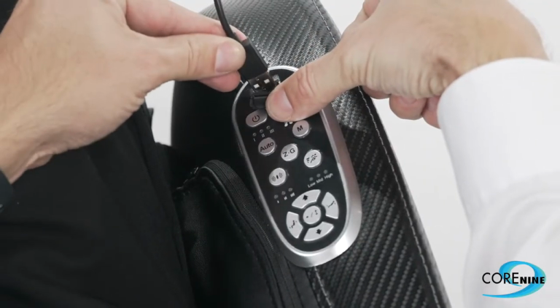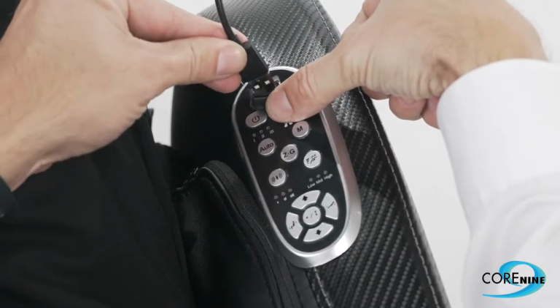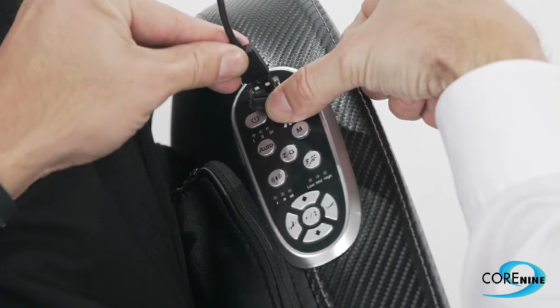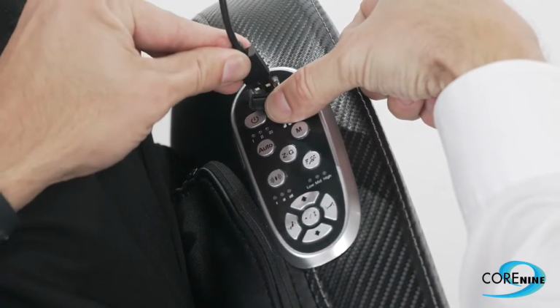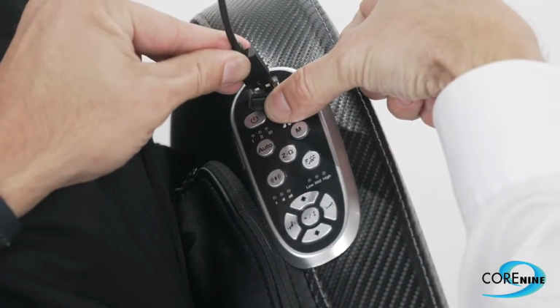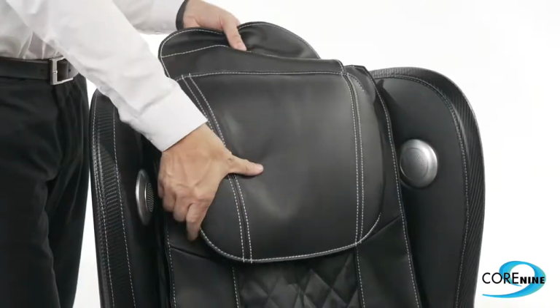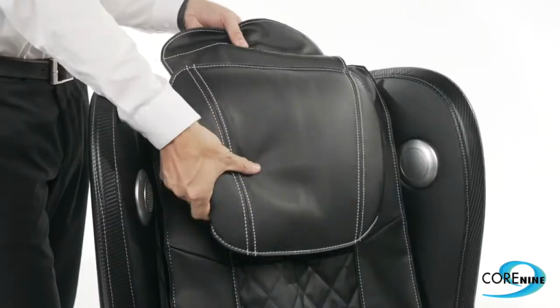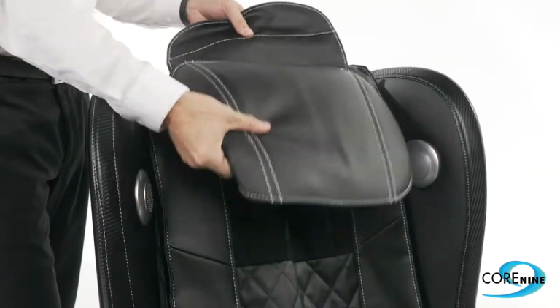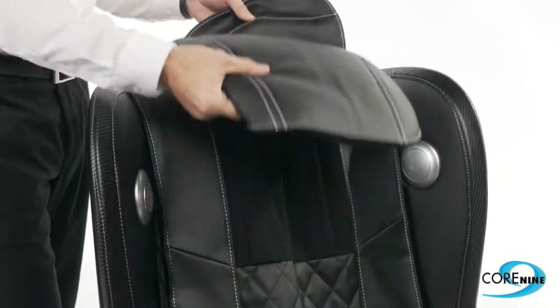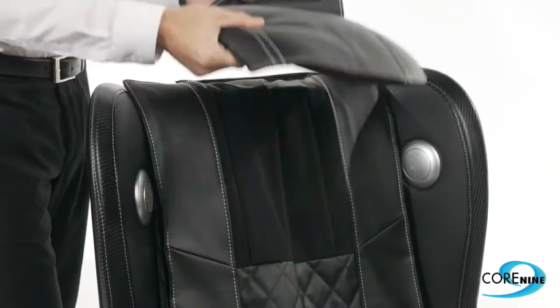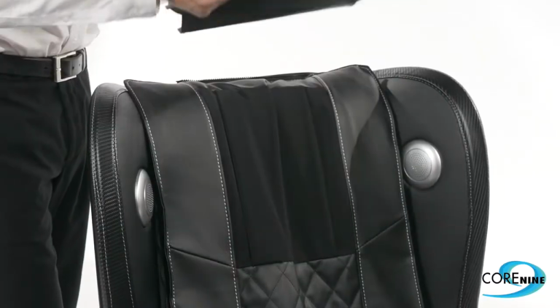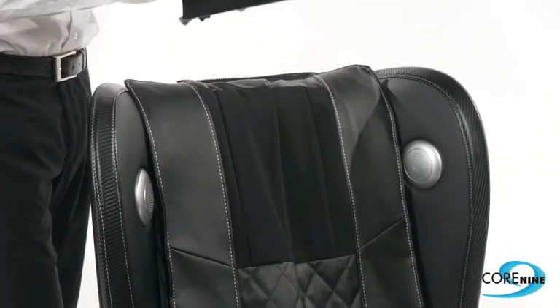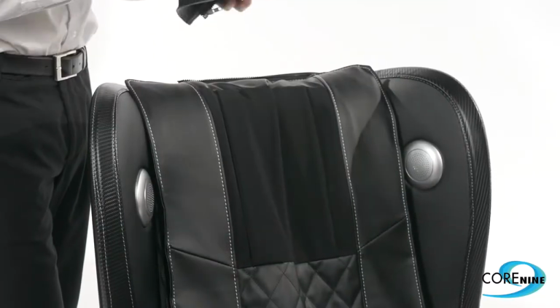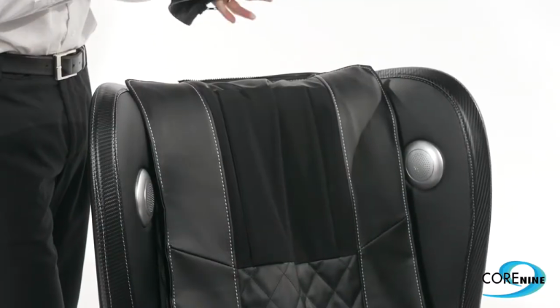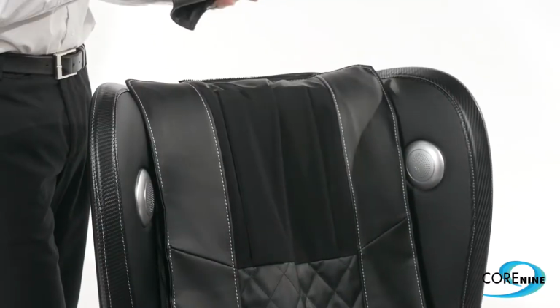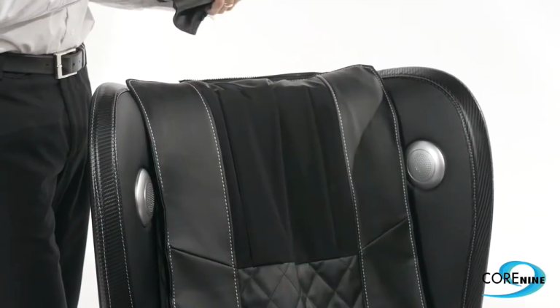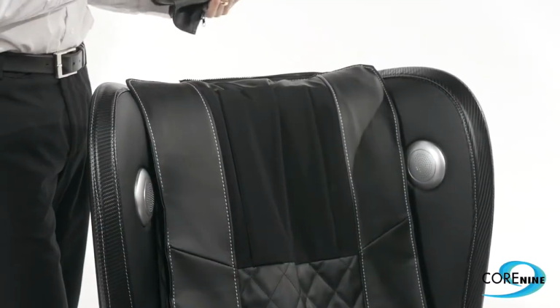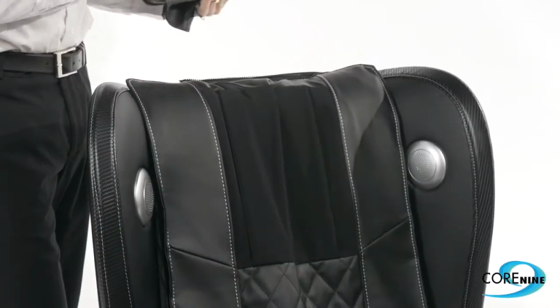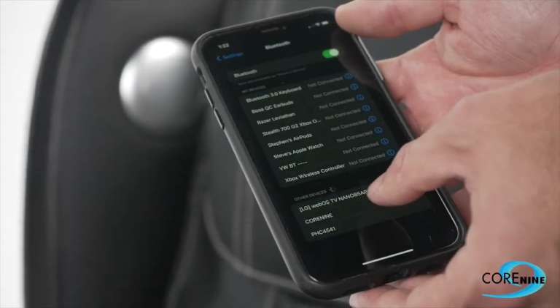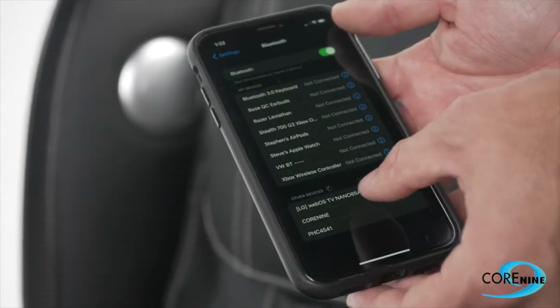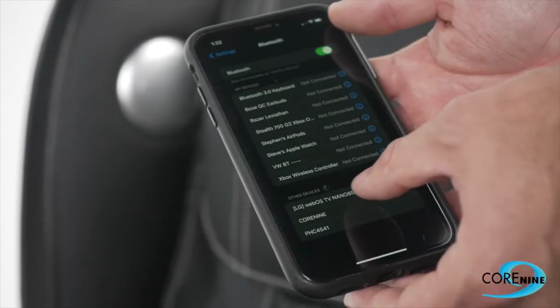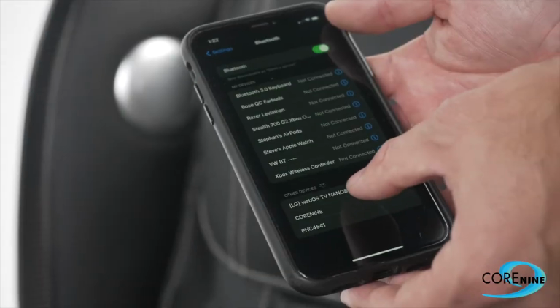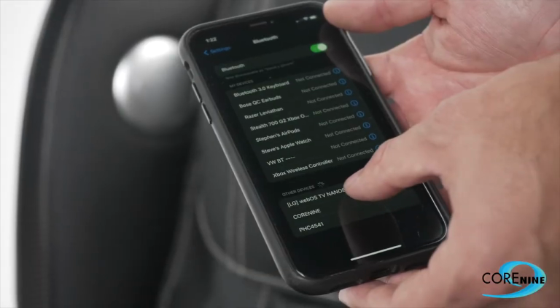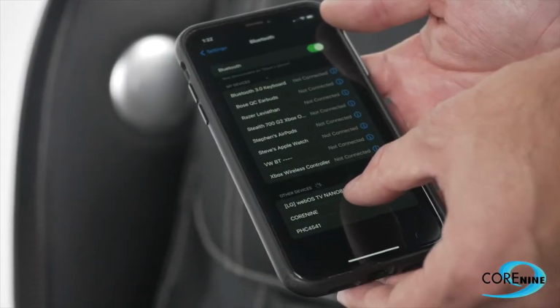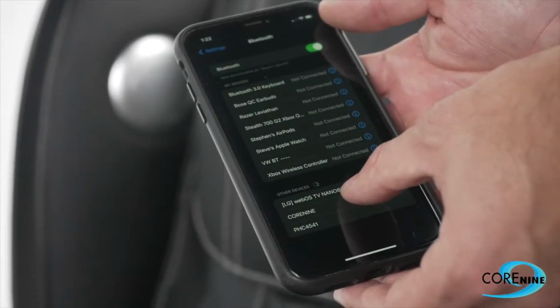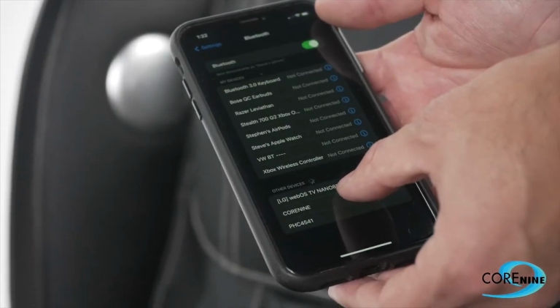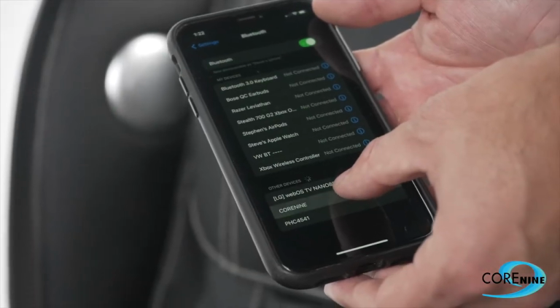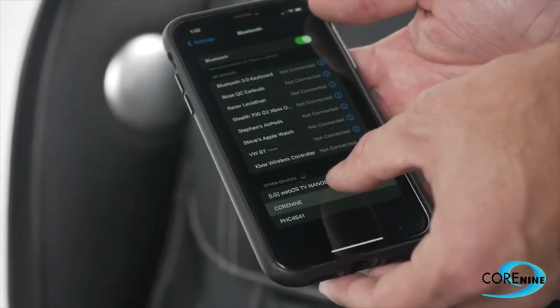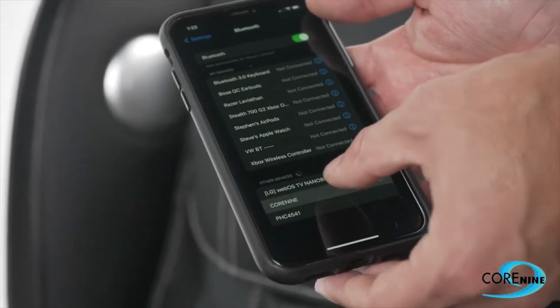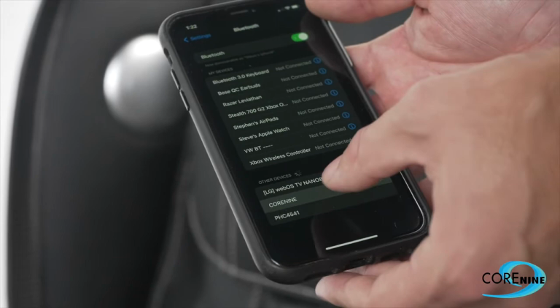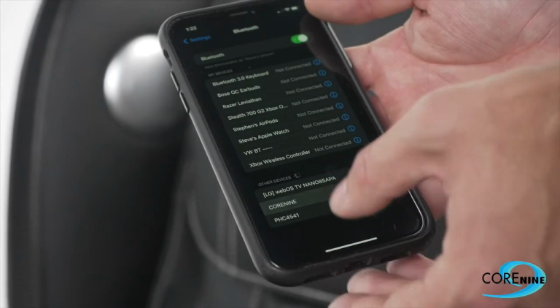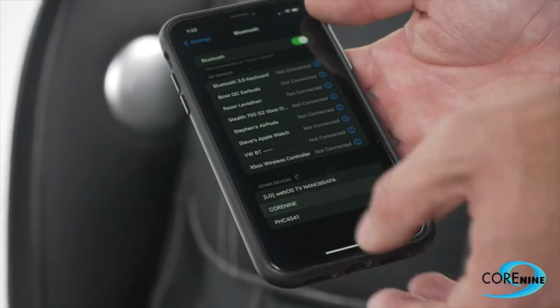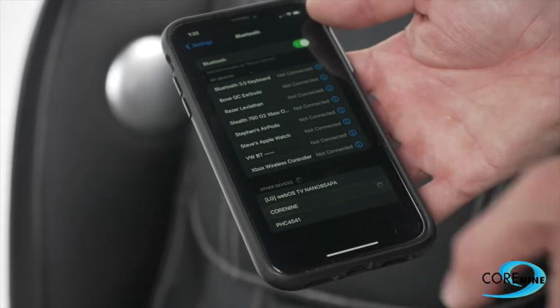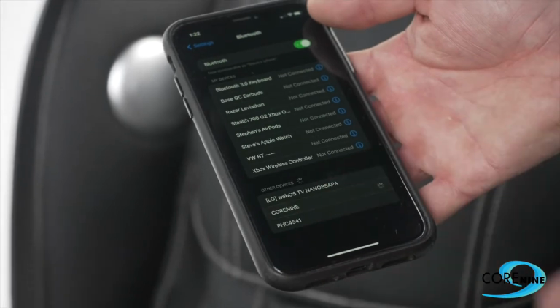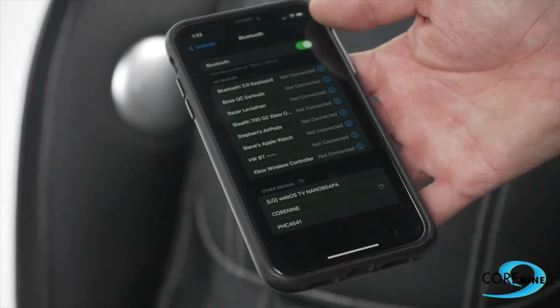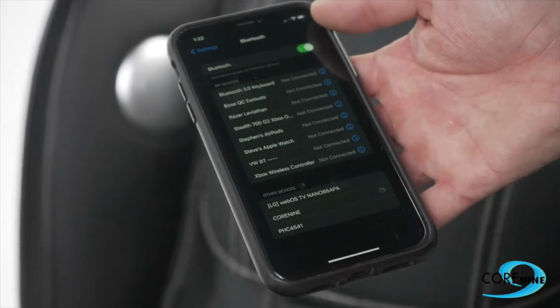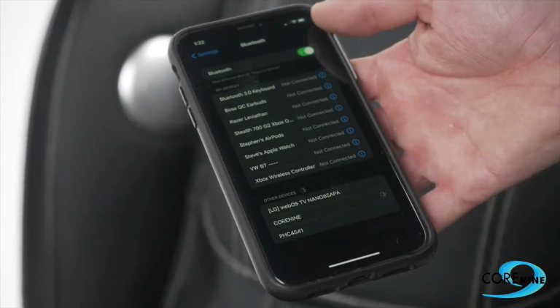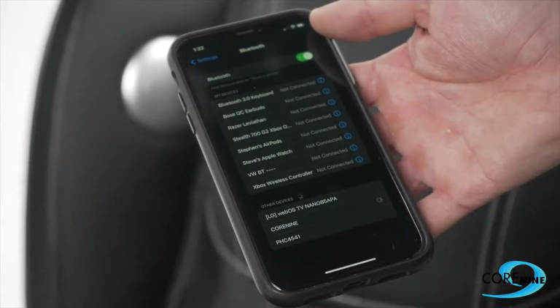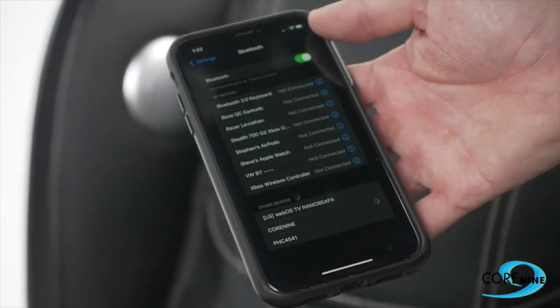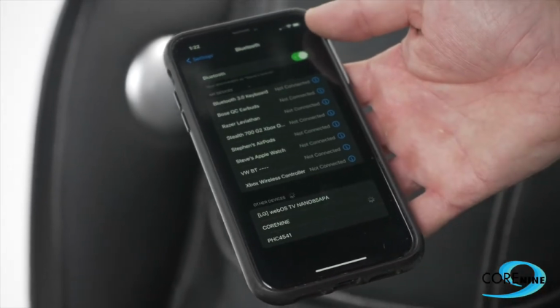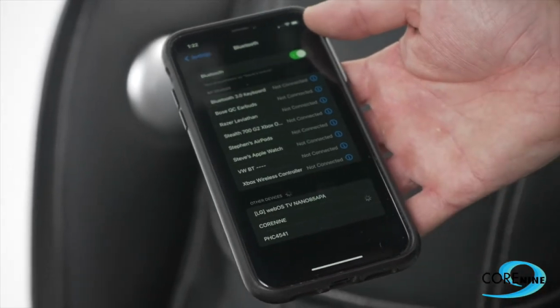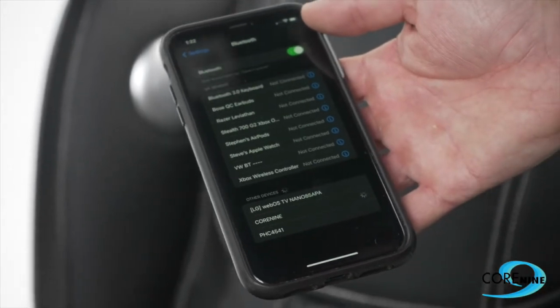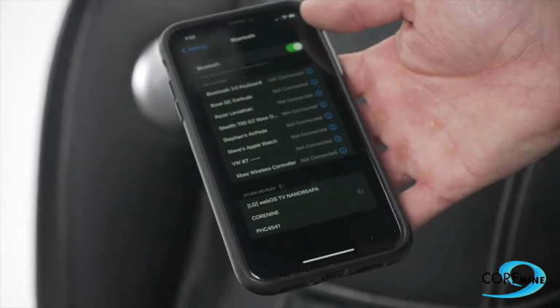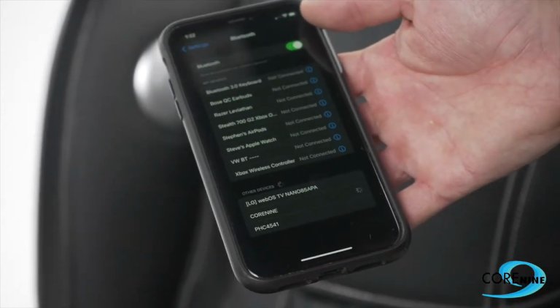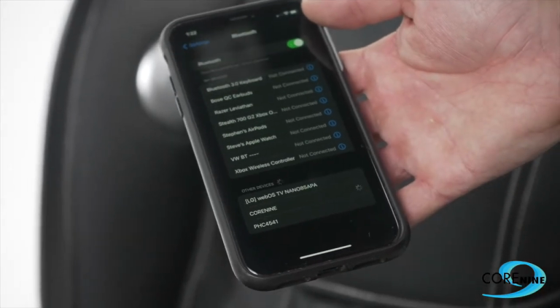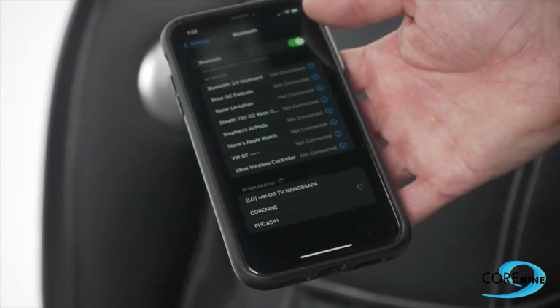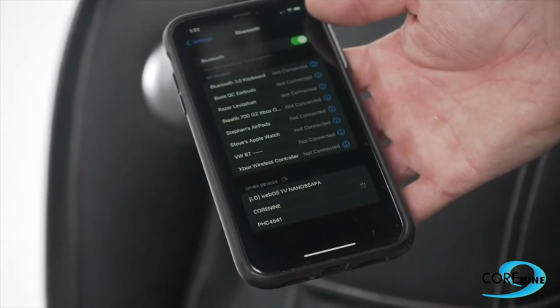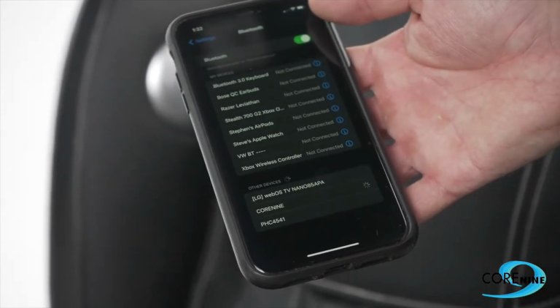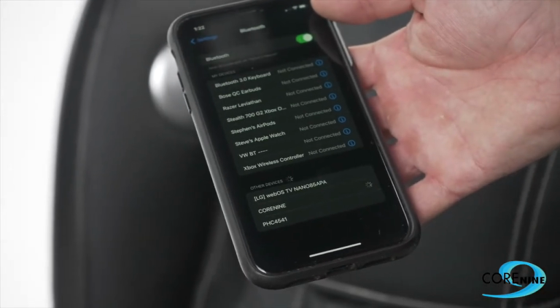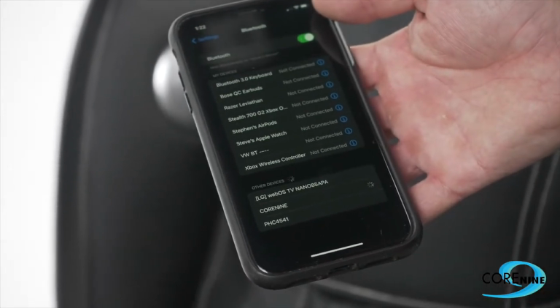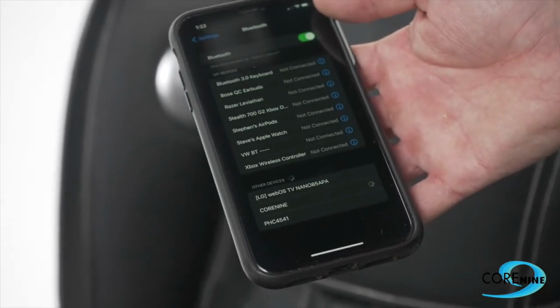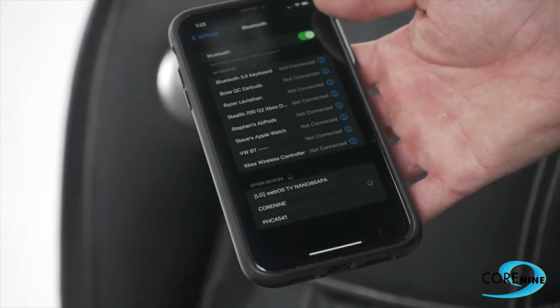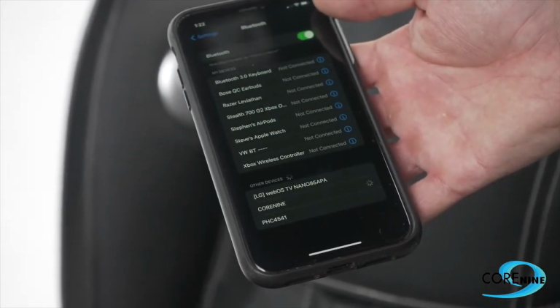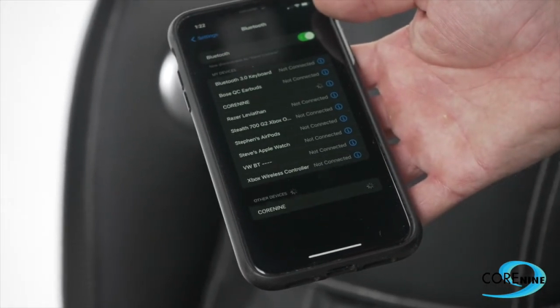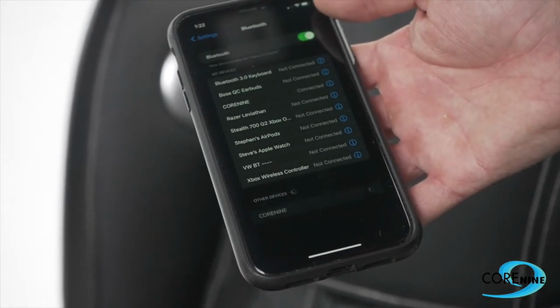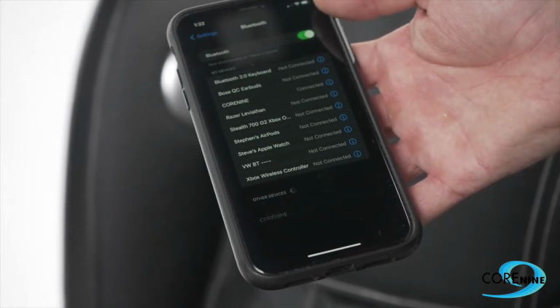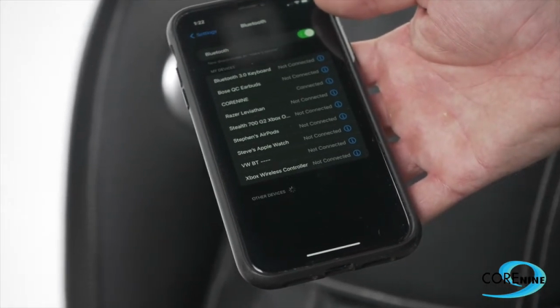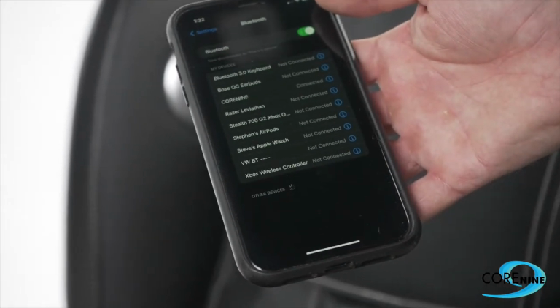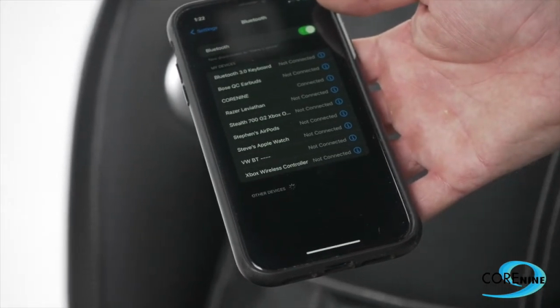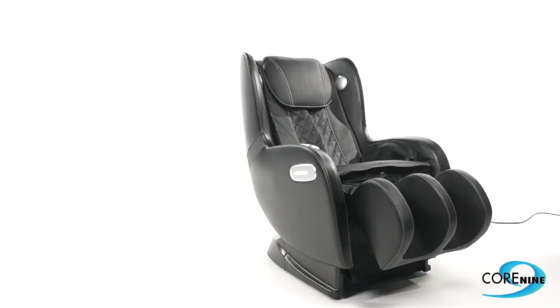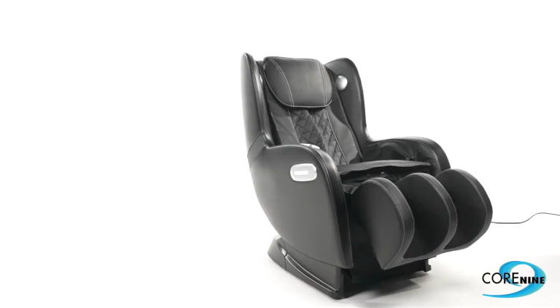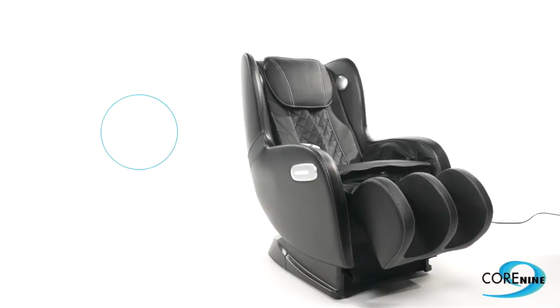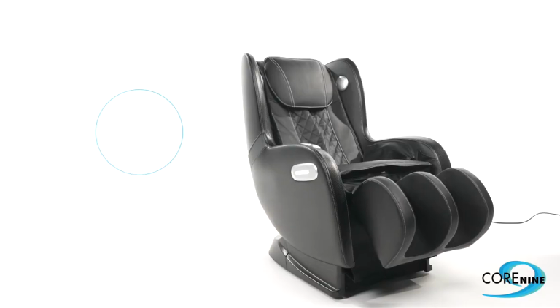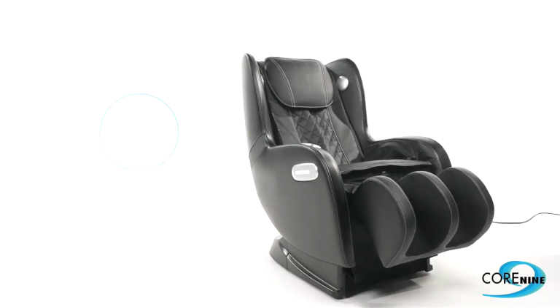The Core 9 6600 has plenty of other features such as built-in Bluetooth speakers, a USB charger, and a removable headrest. To connect to the chair via Bluetooth, just select Core 9 from your Bluetooth device.